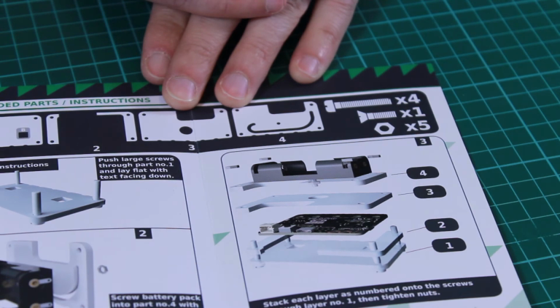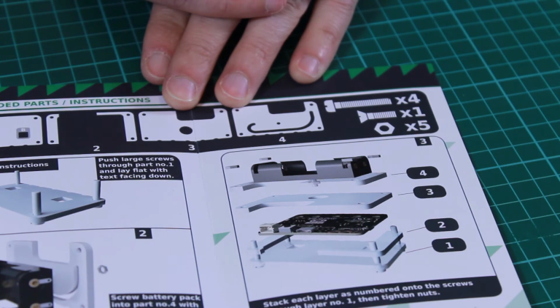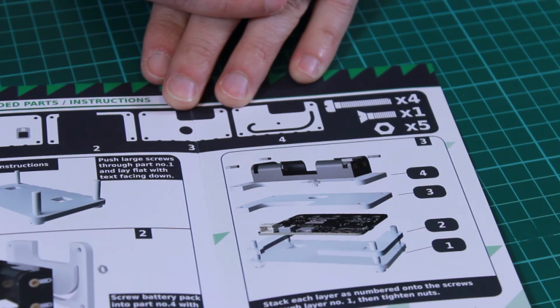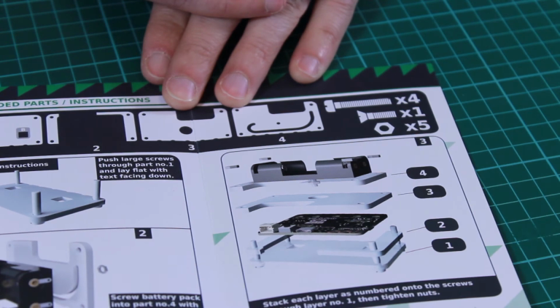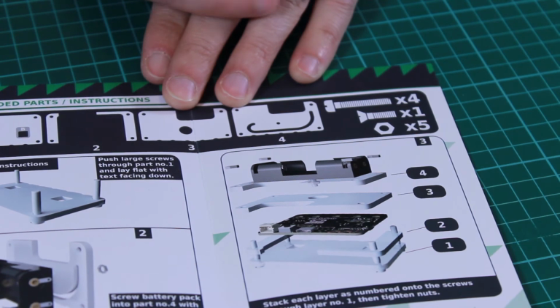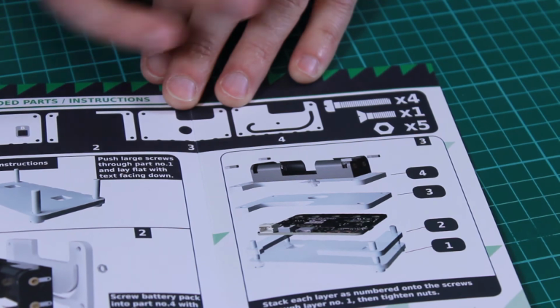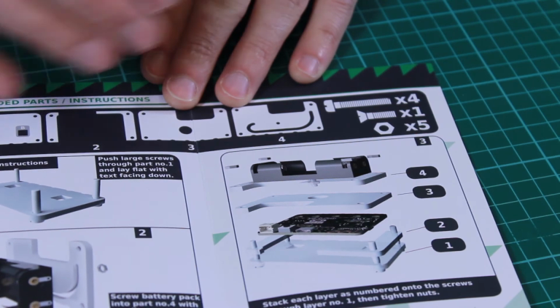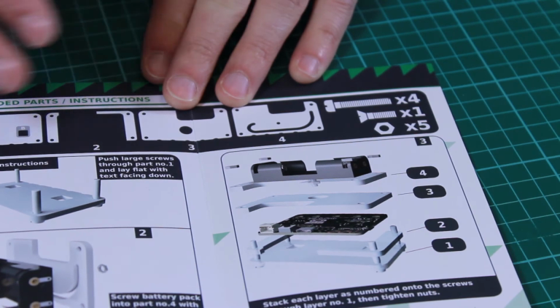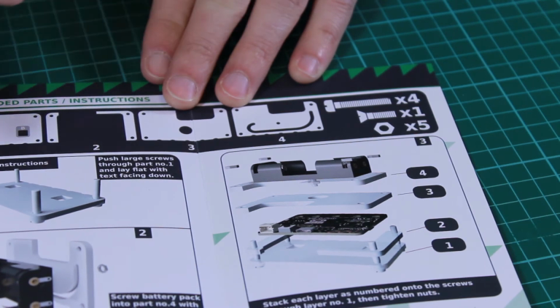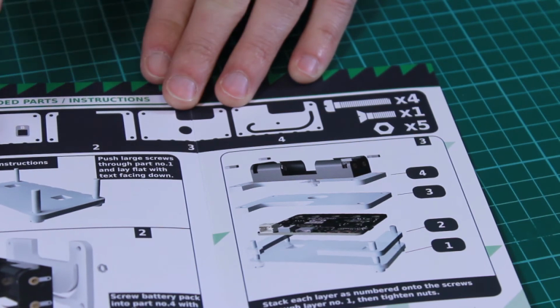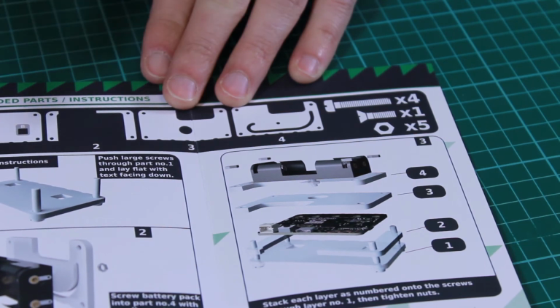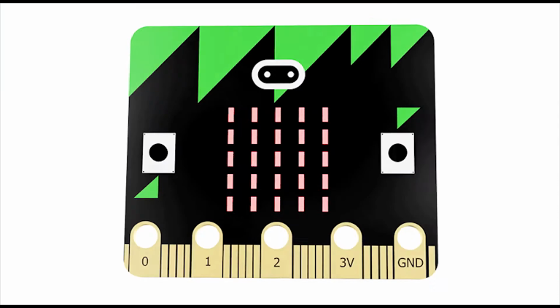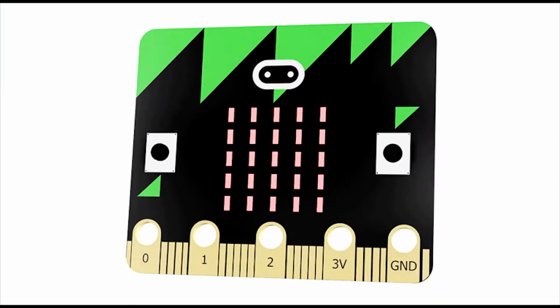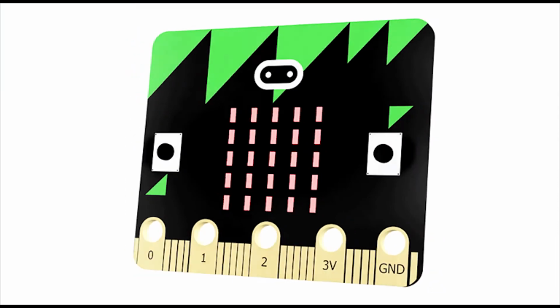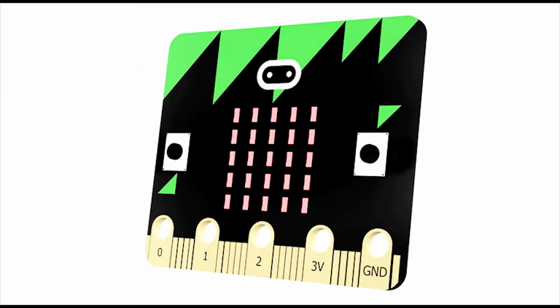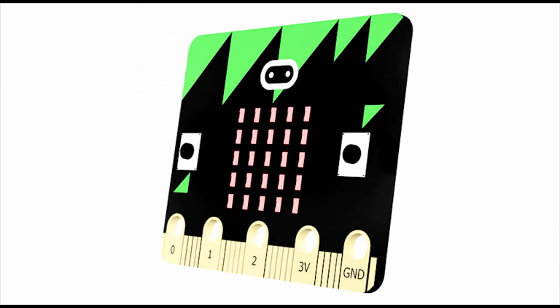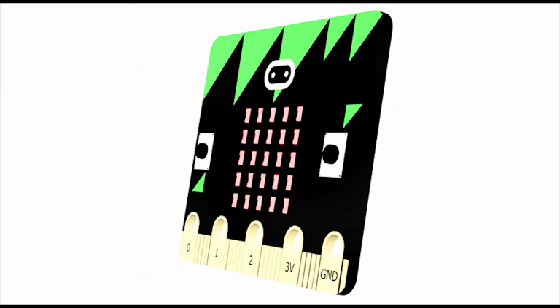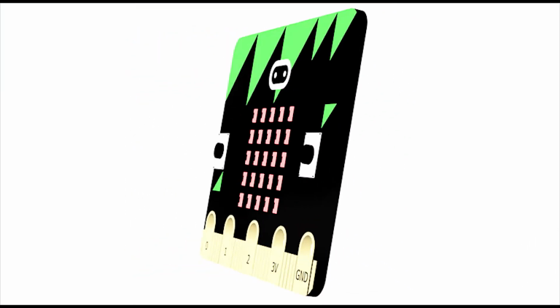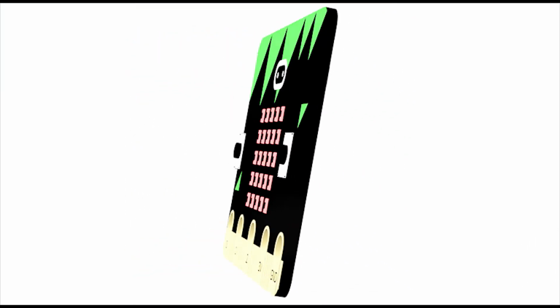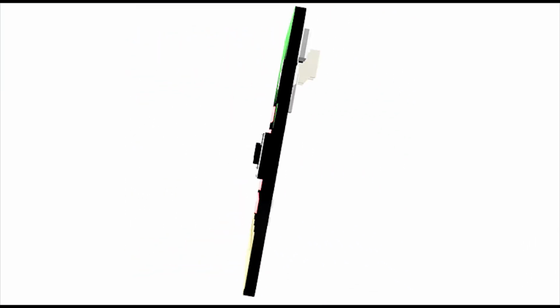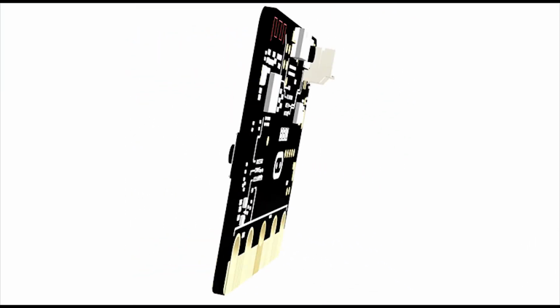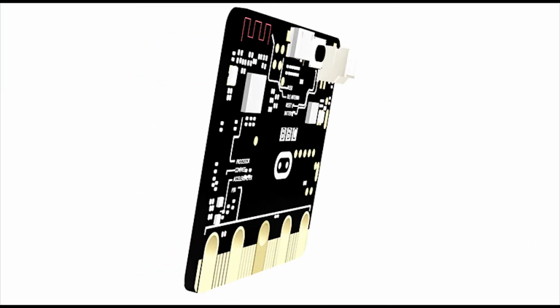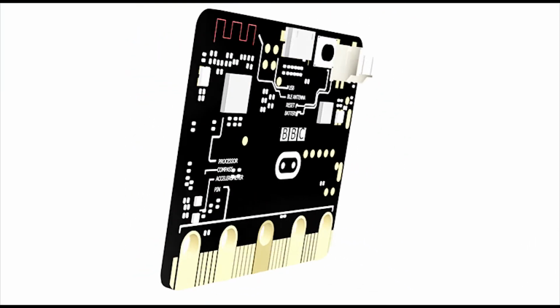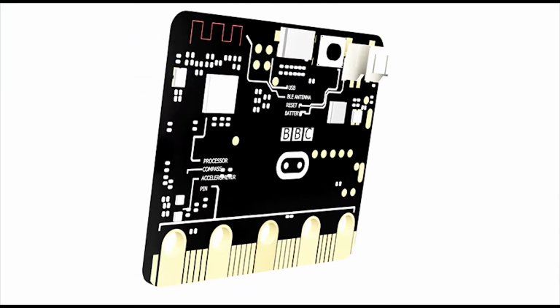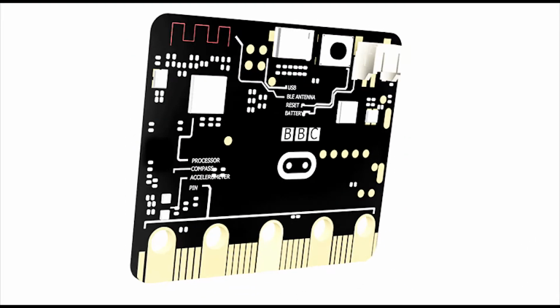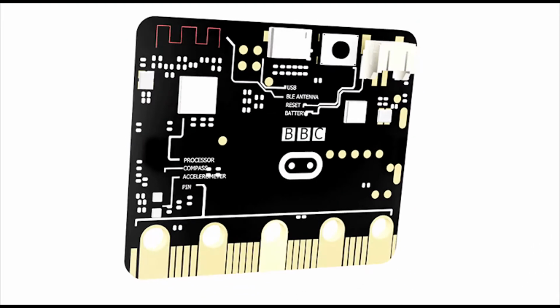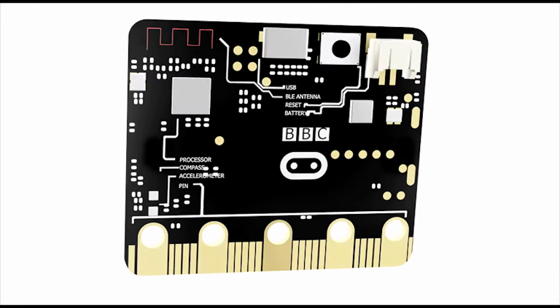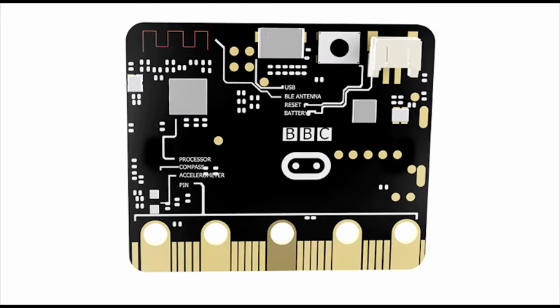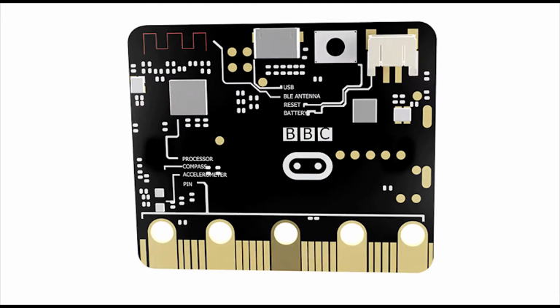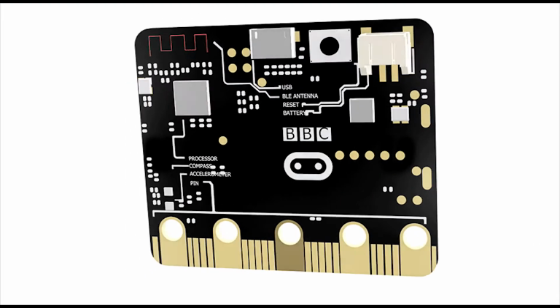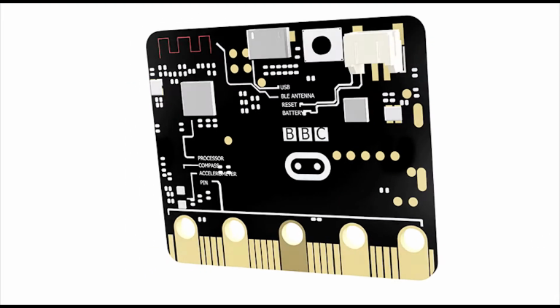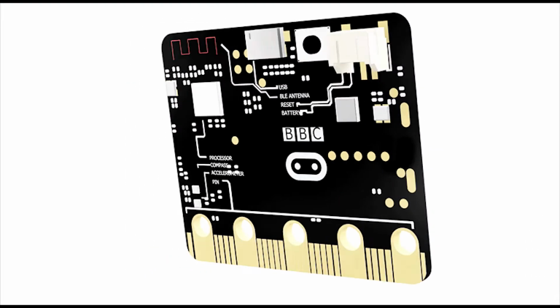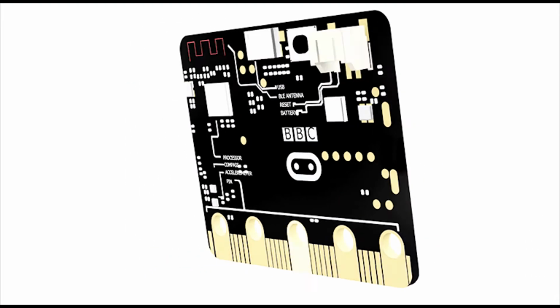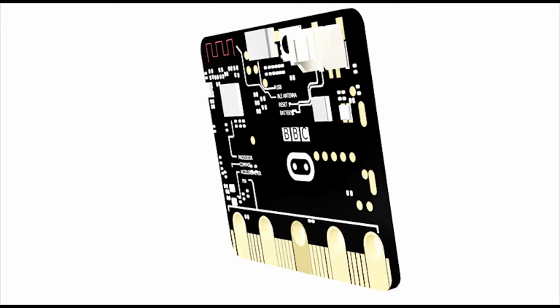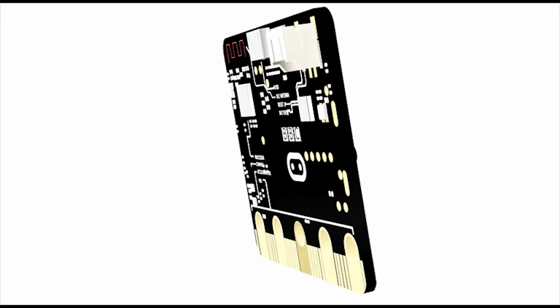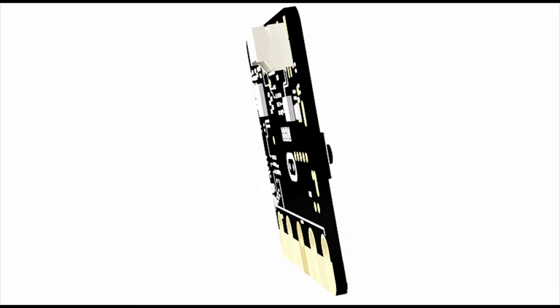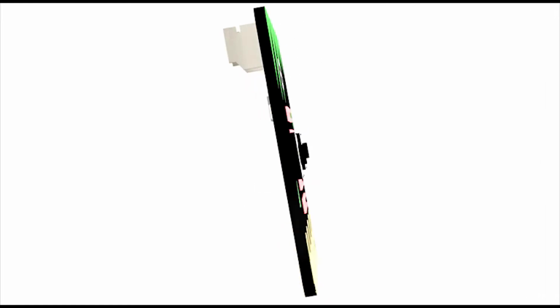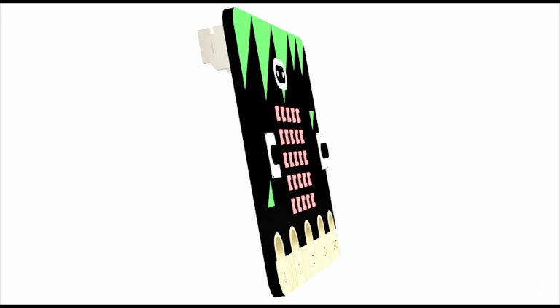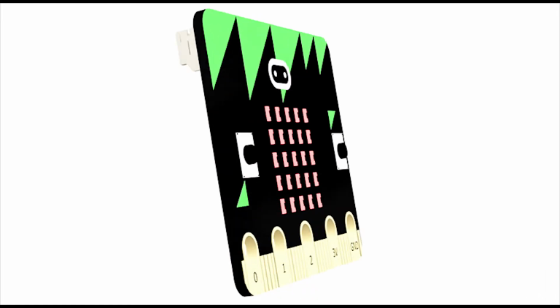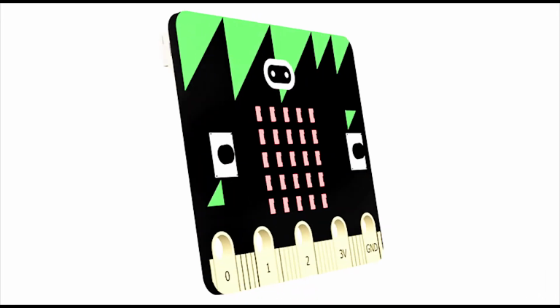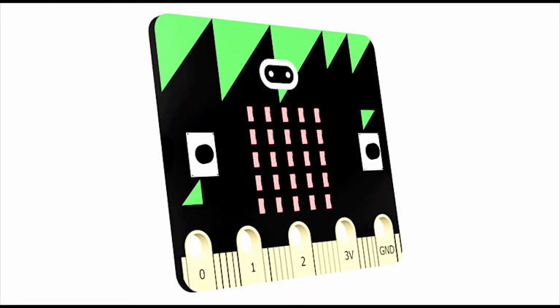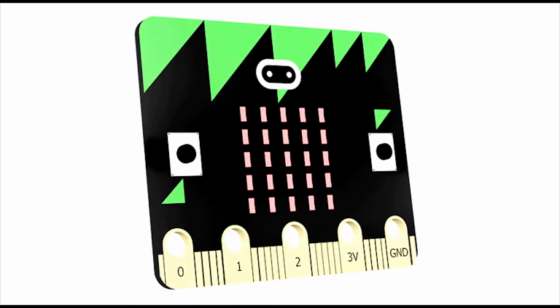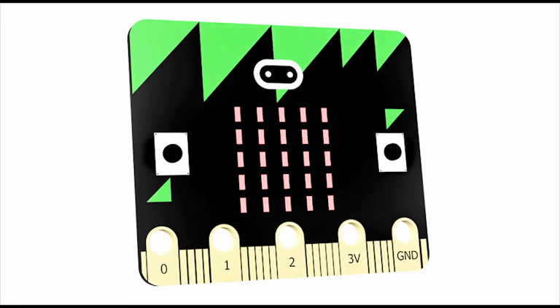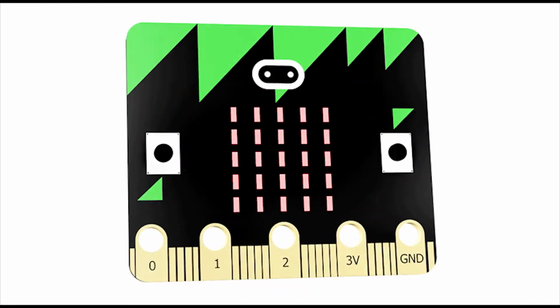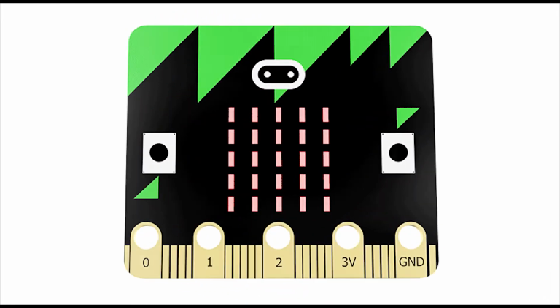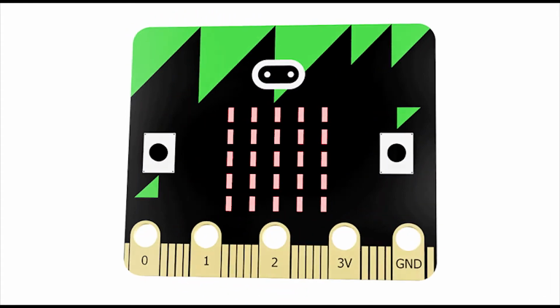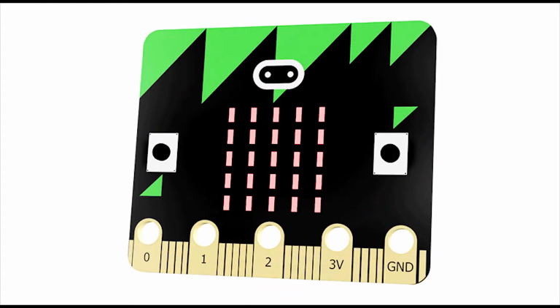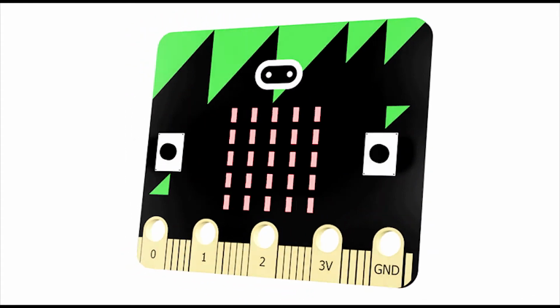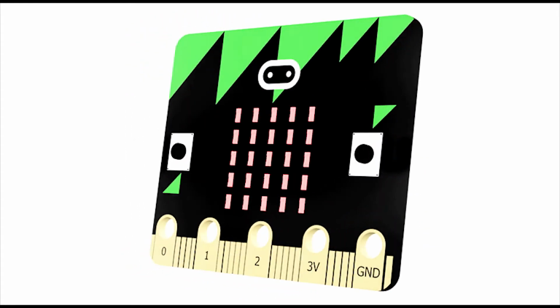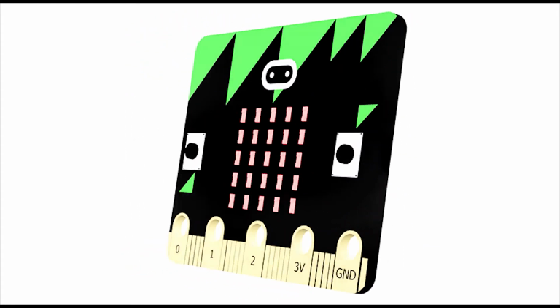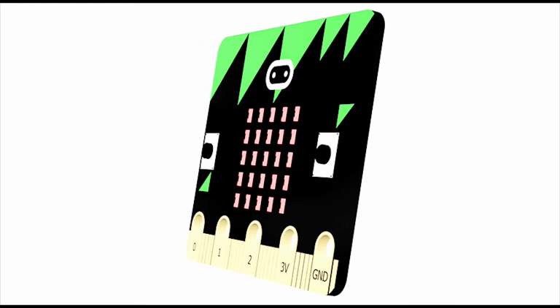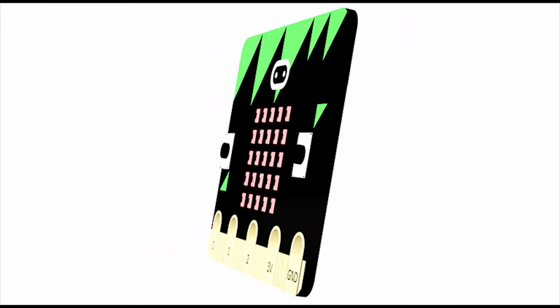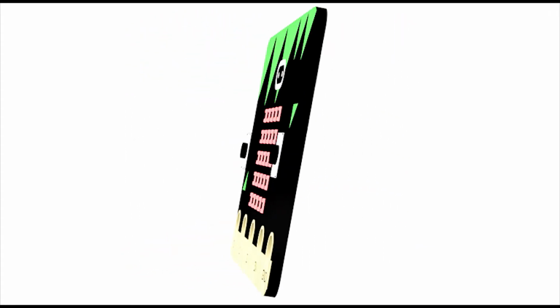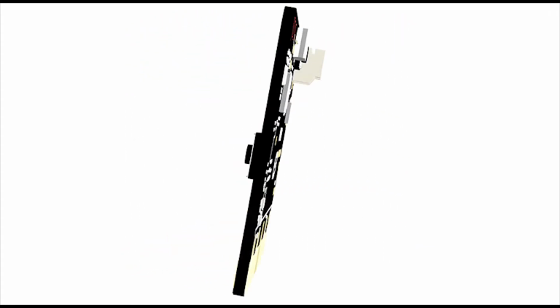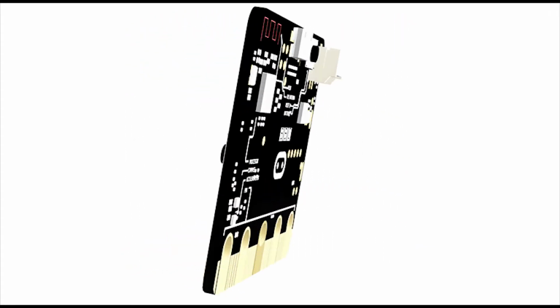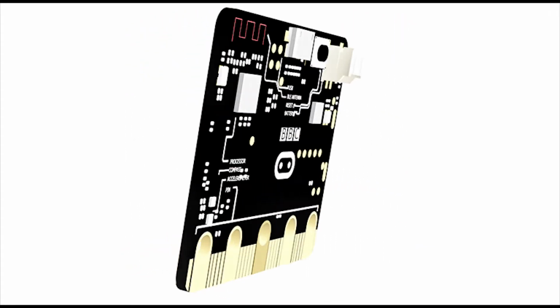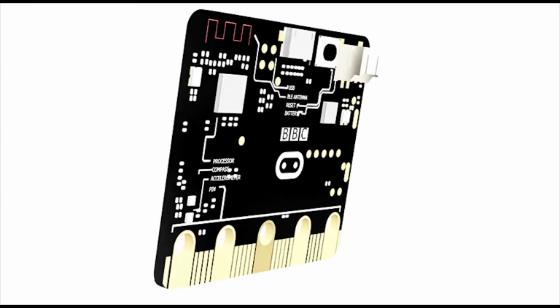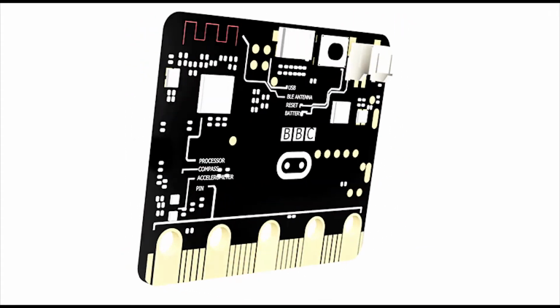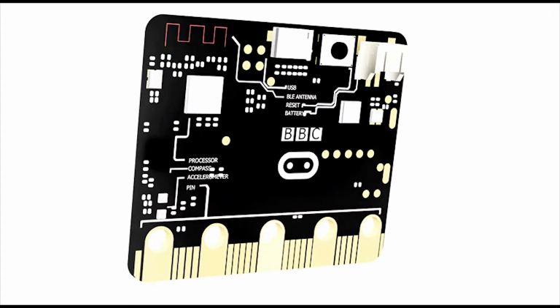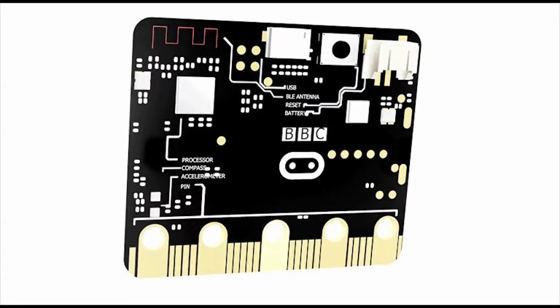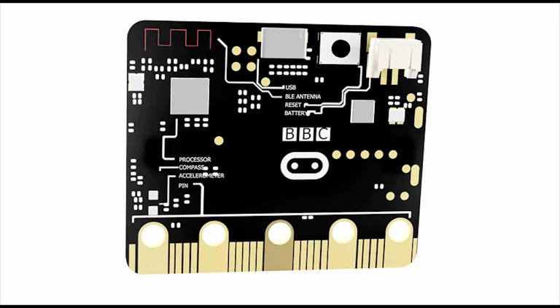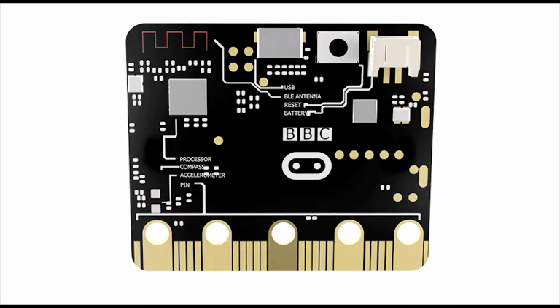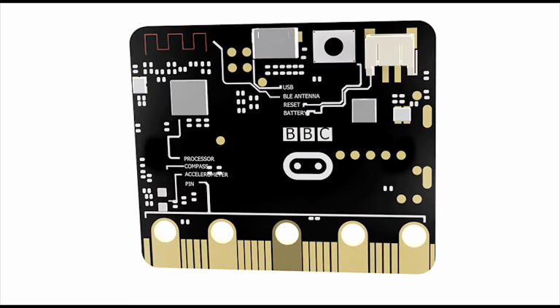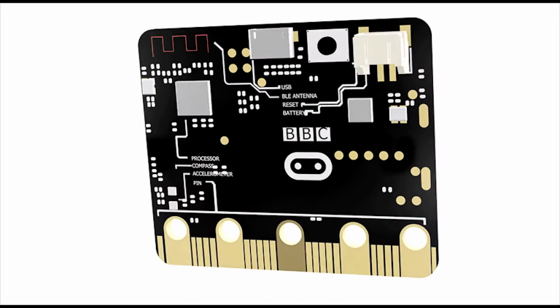For more accessories and project ideas for the BBC micro:bit, please visit kitronik.co.uk.